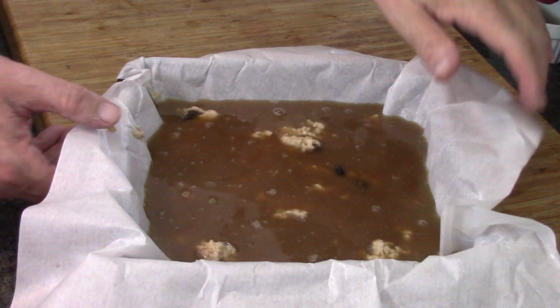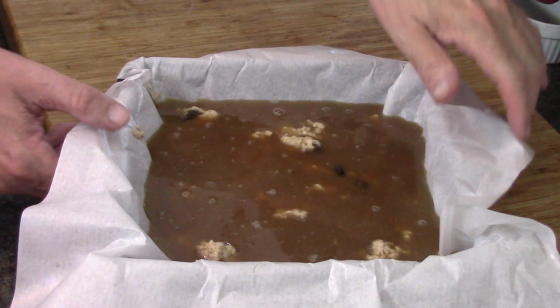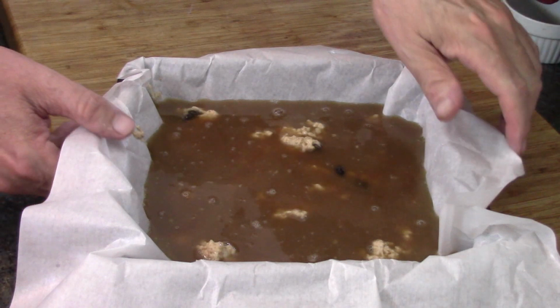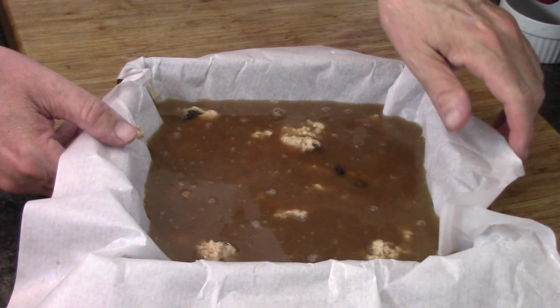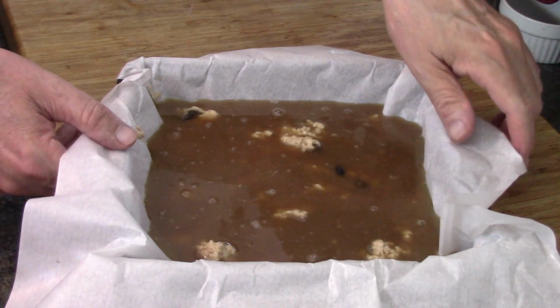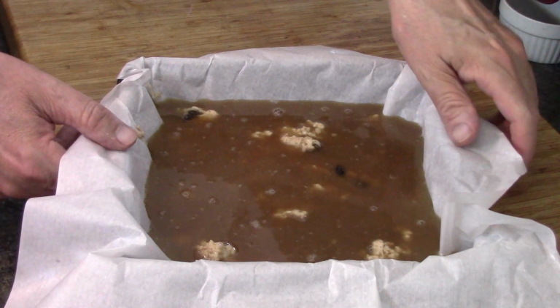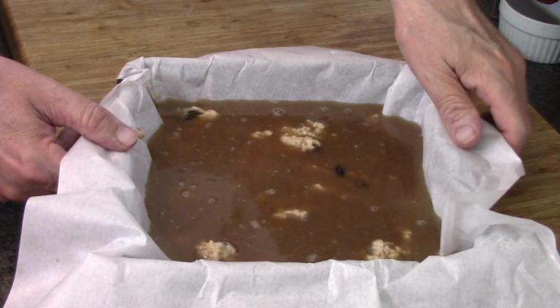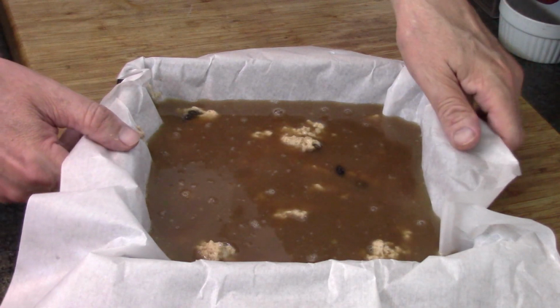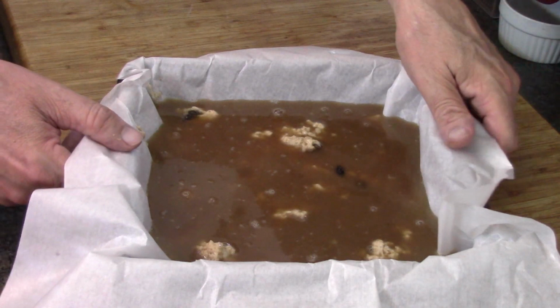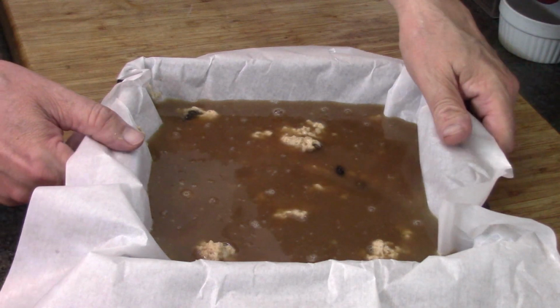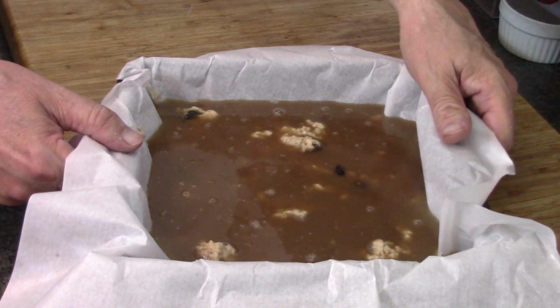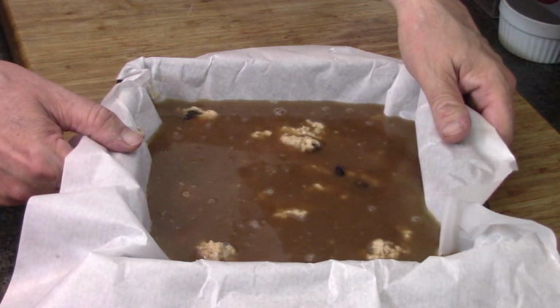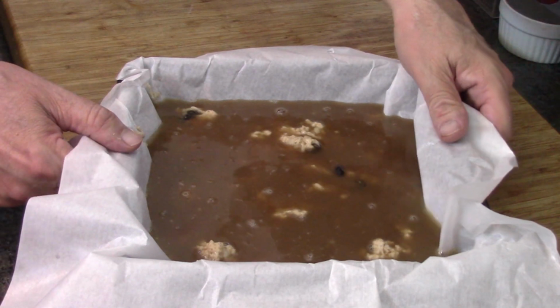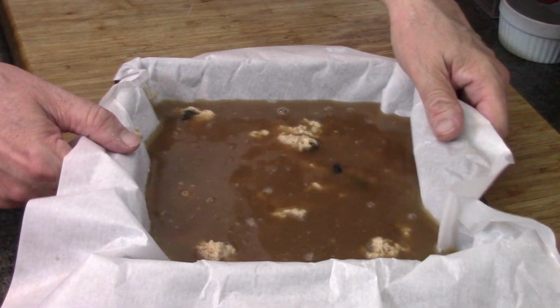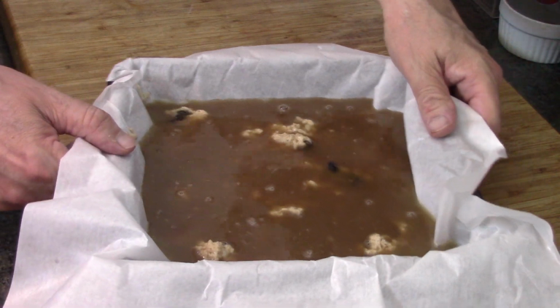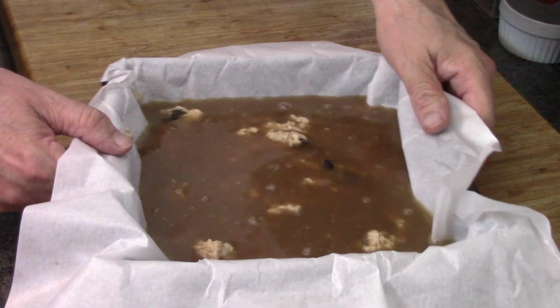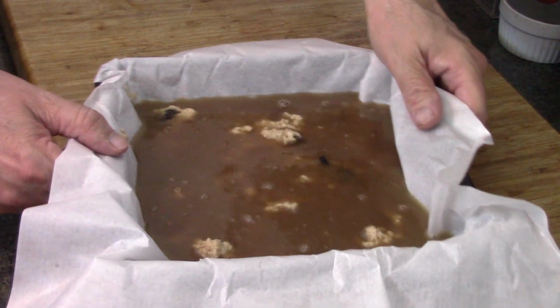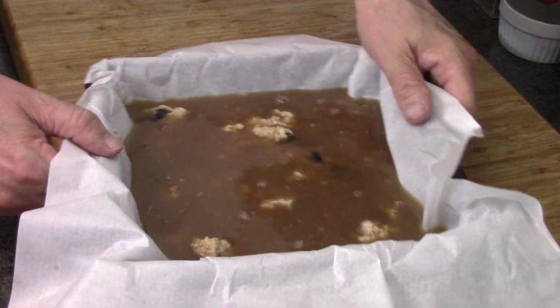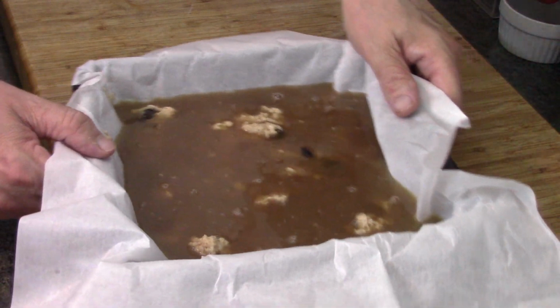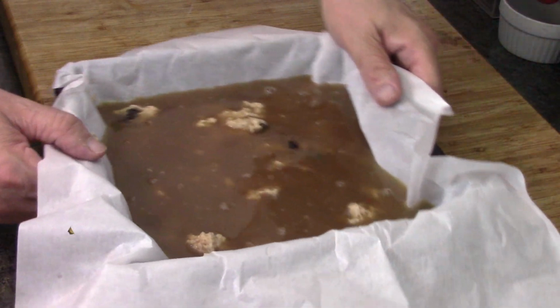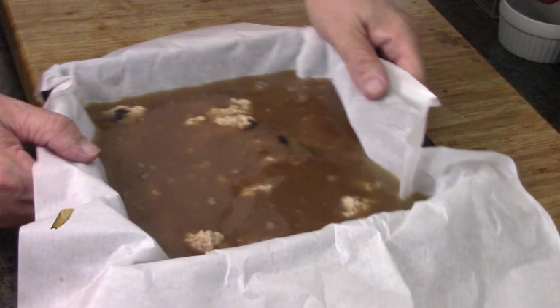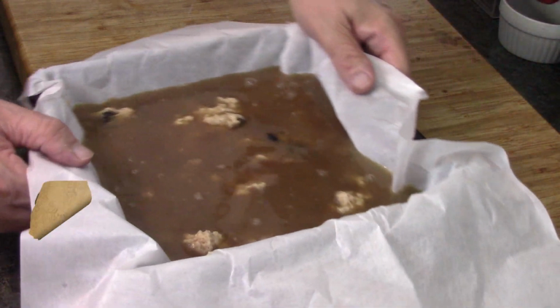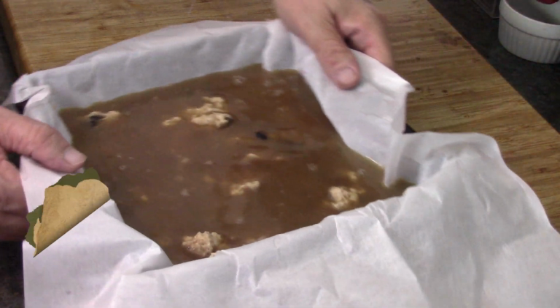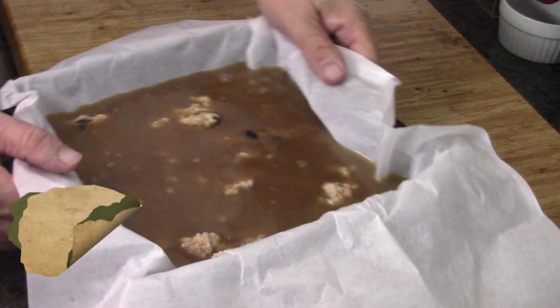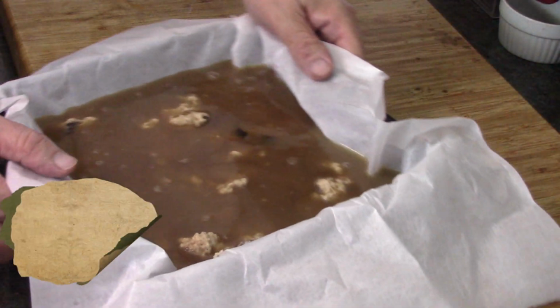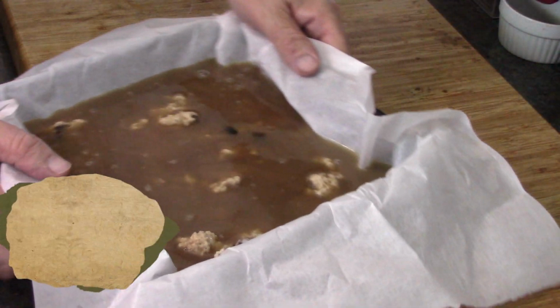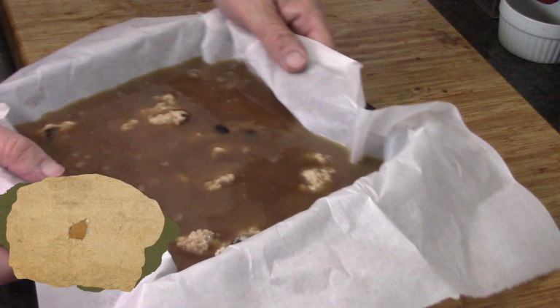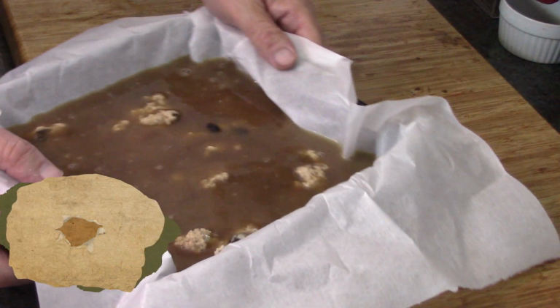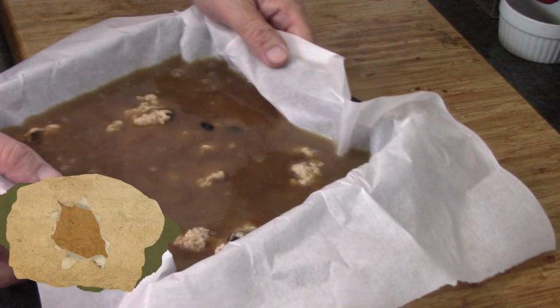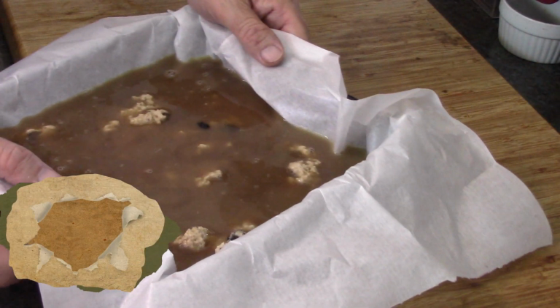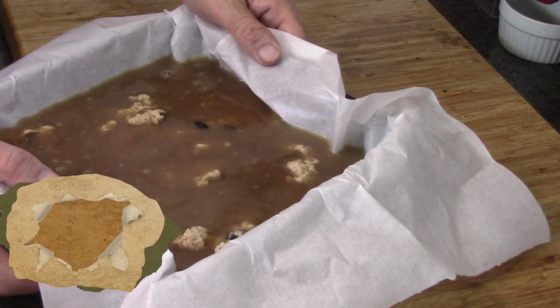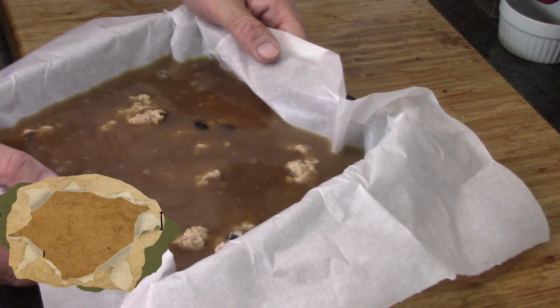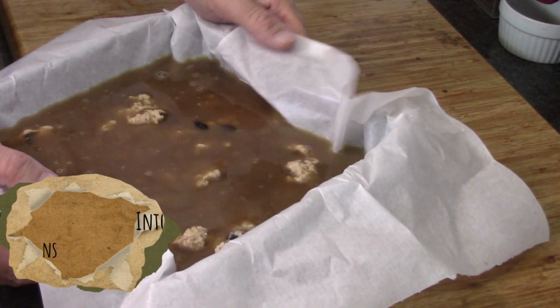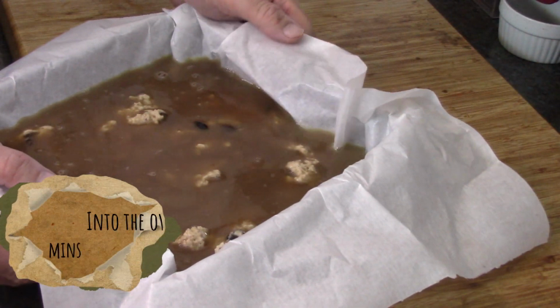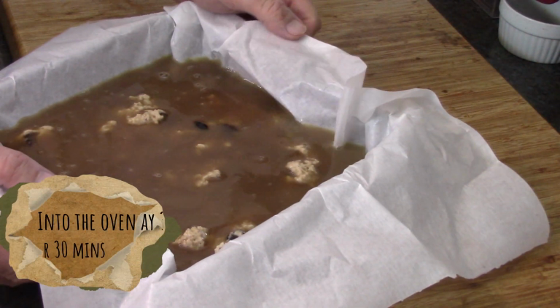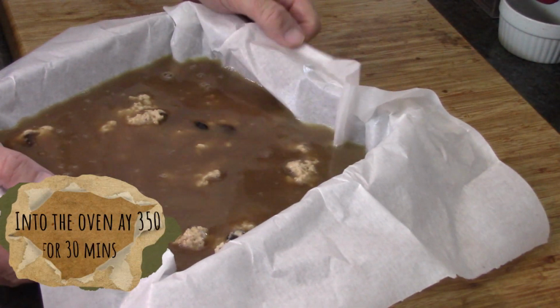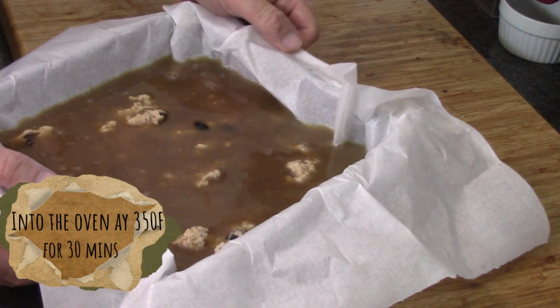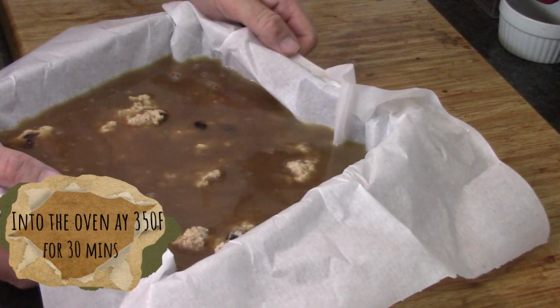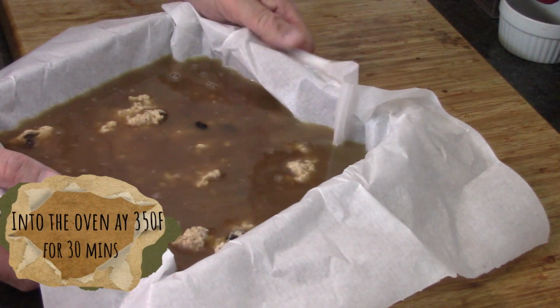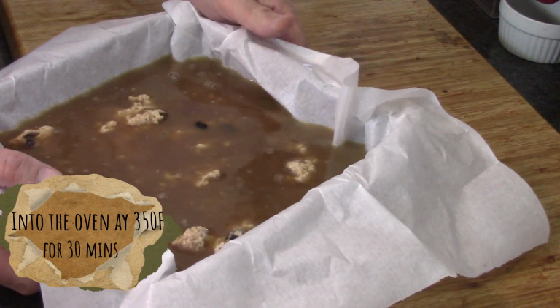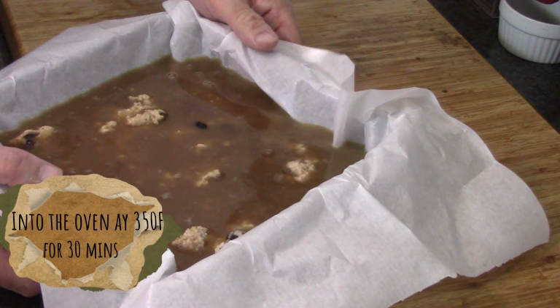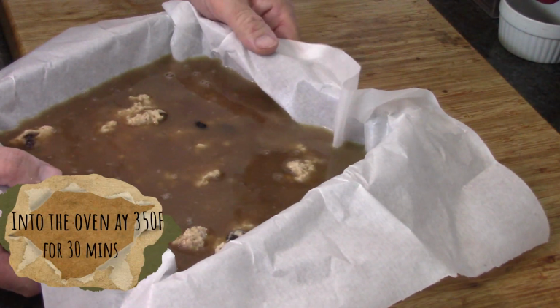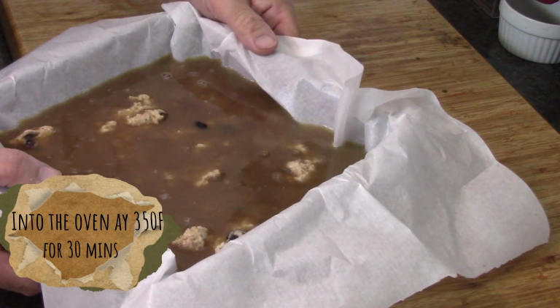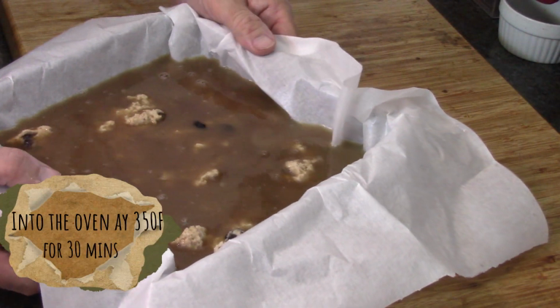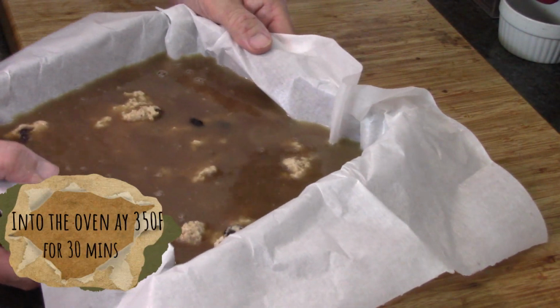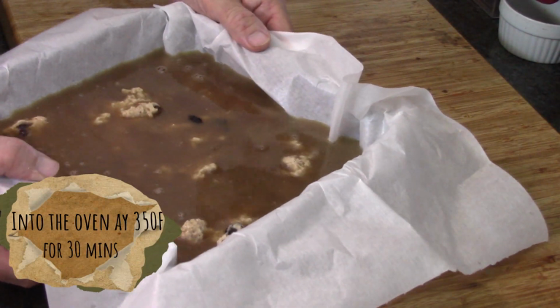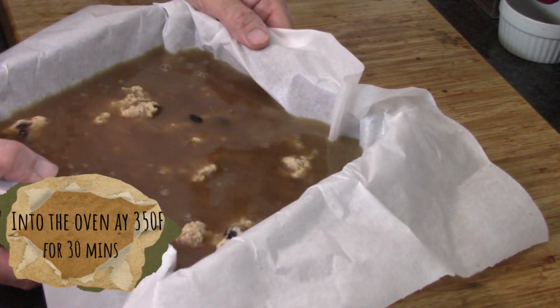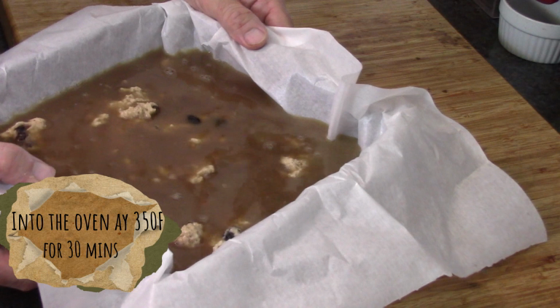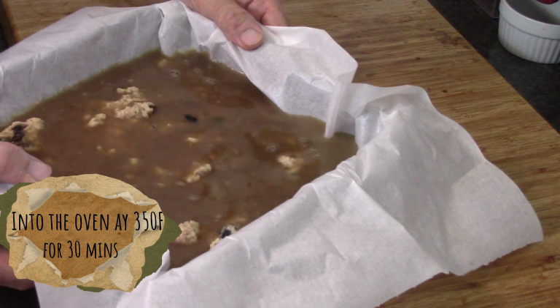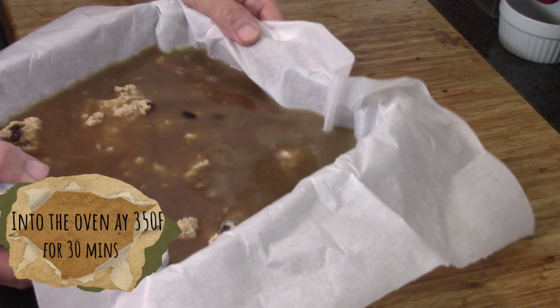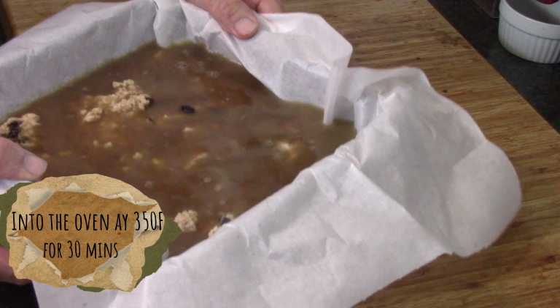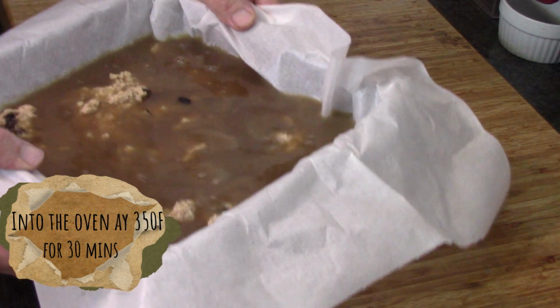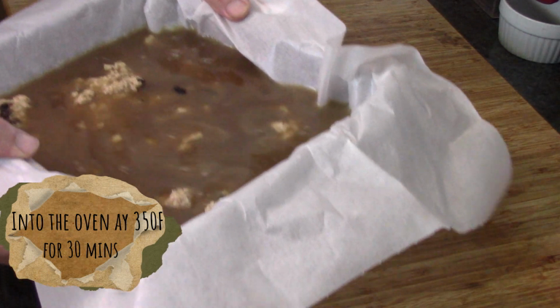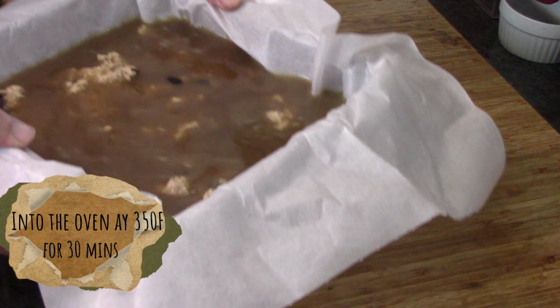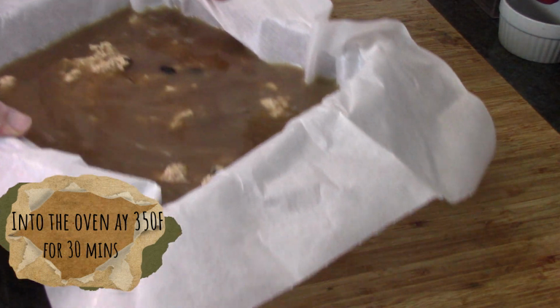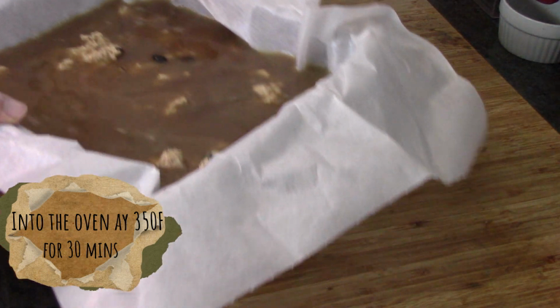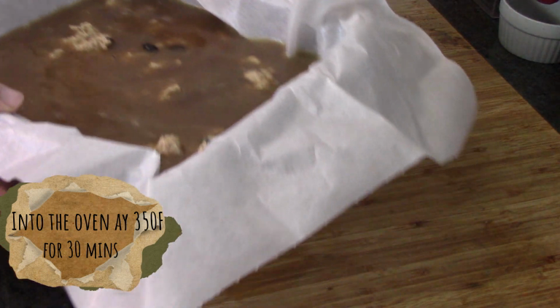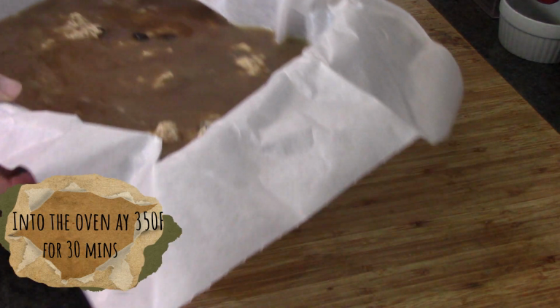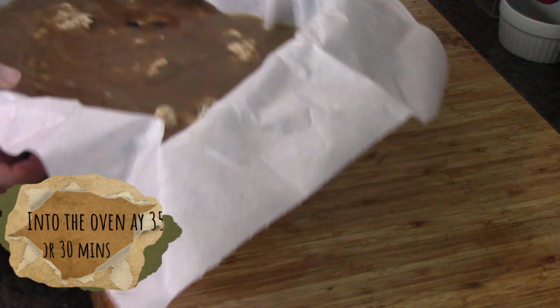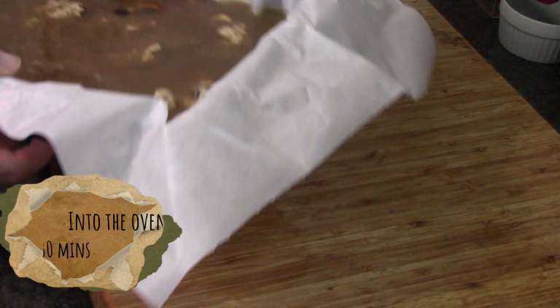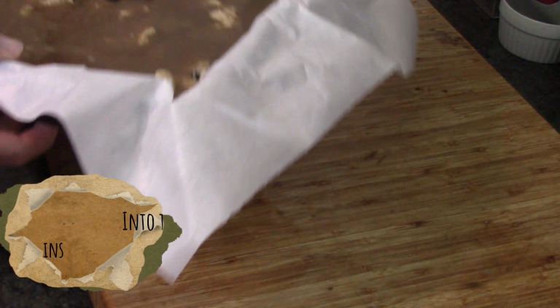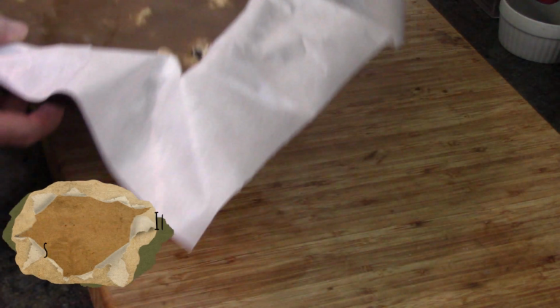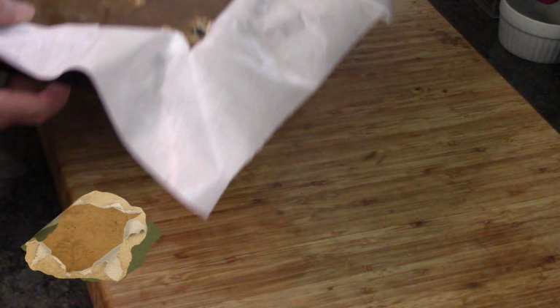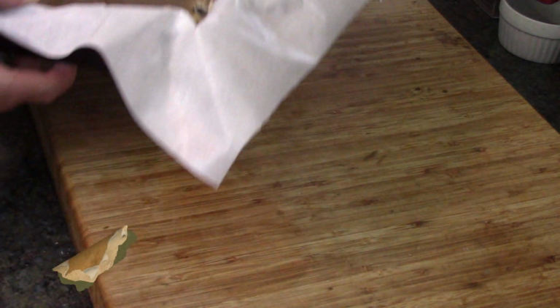Now this is going to go into the oven — 350°F, preheated of course, for 30 minutes.